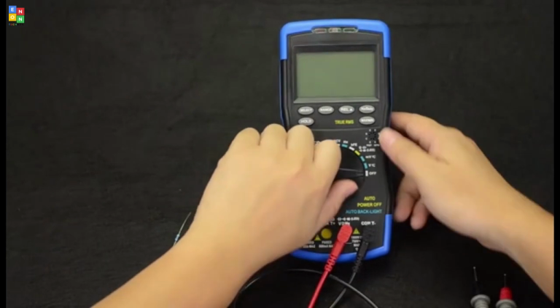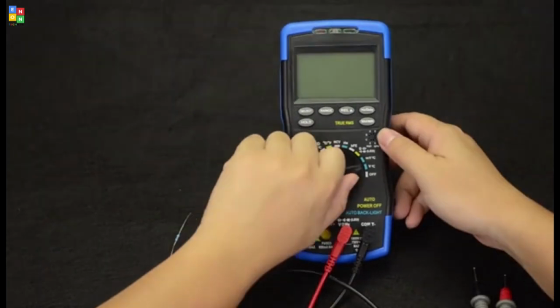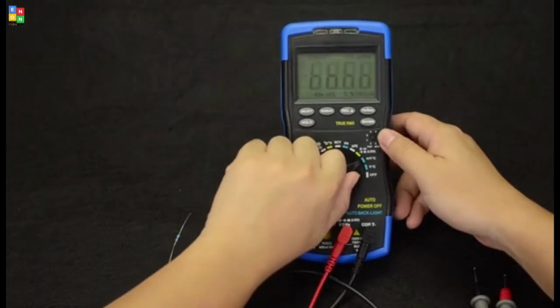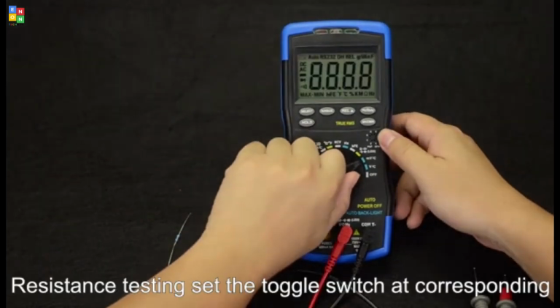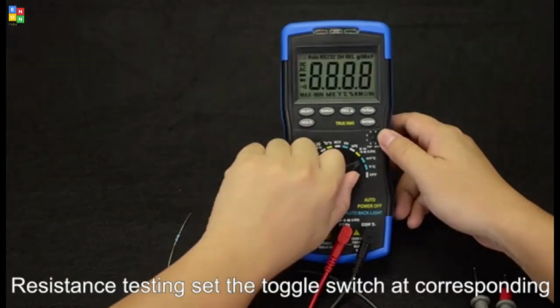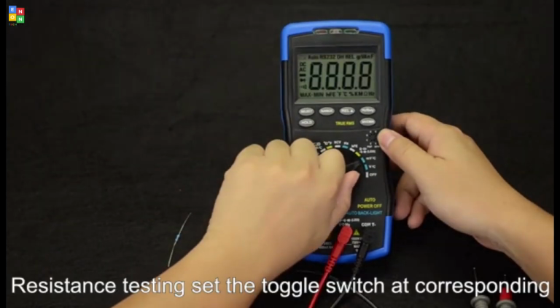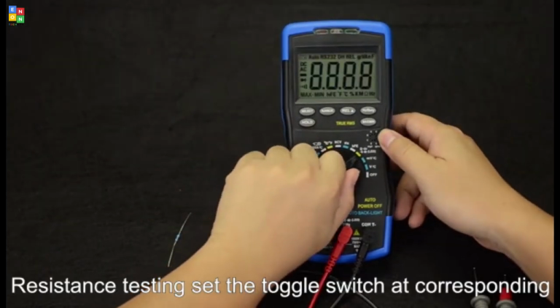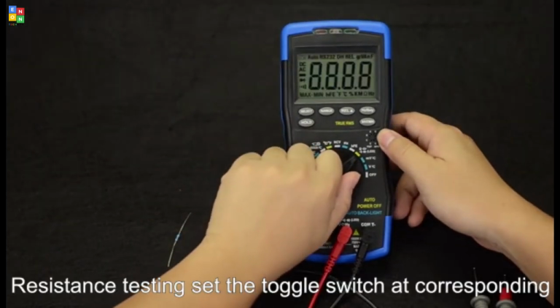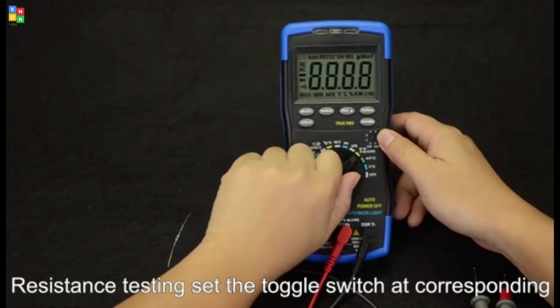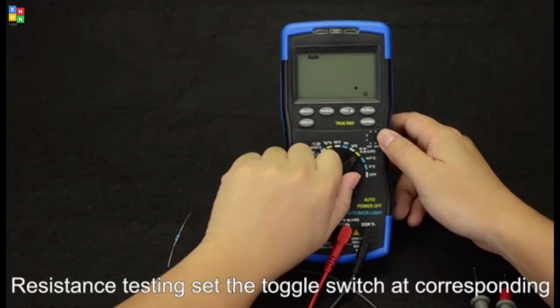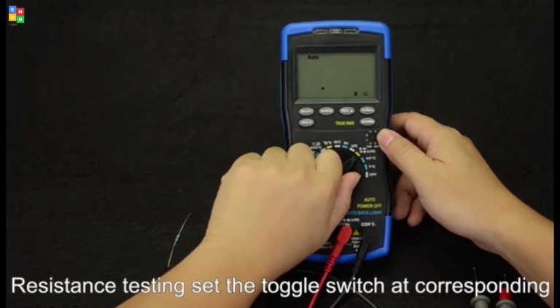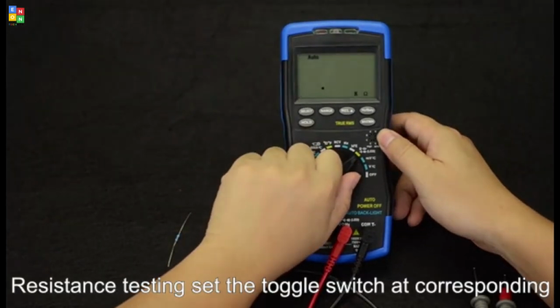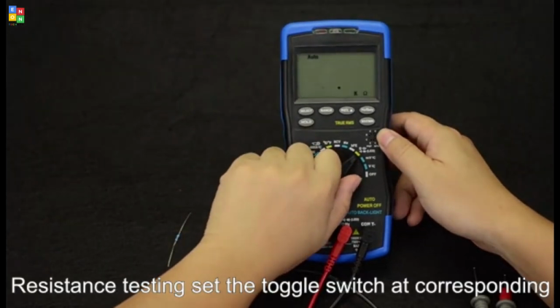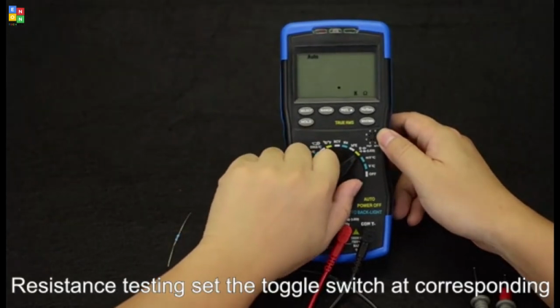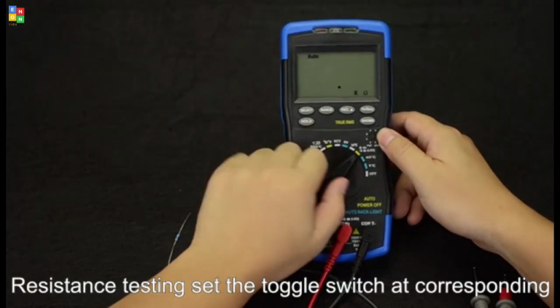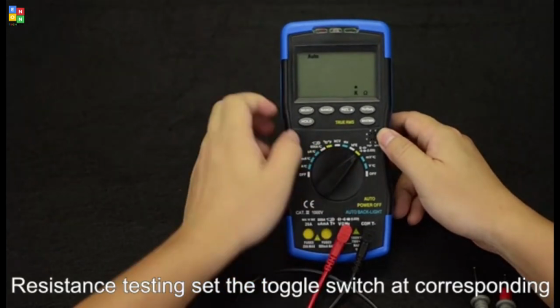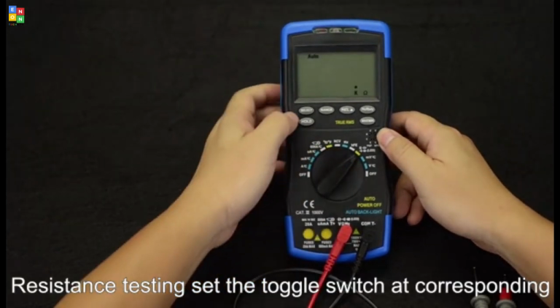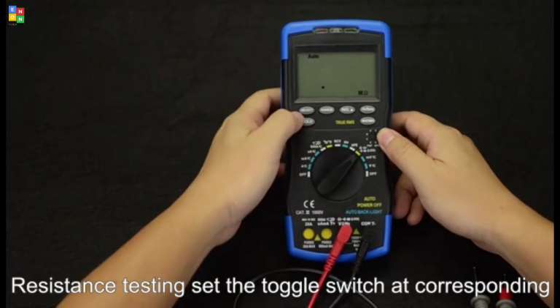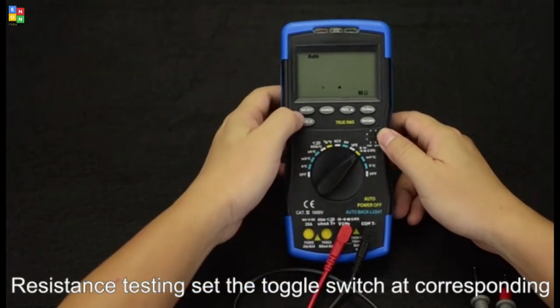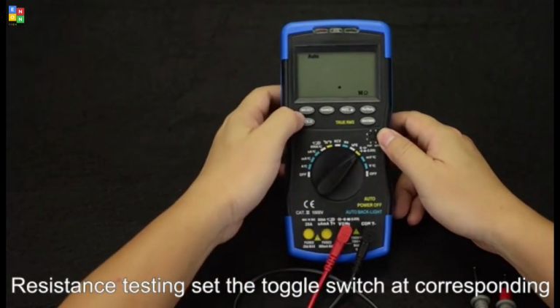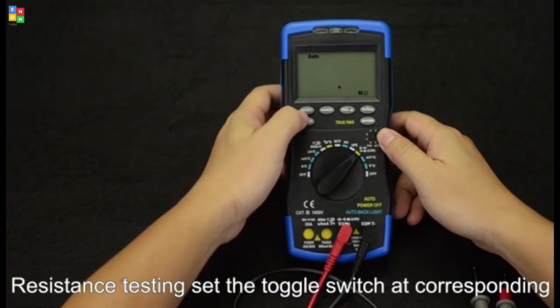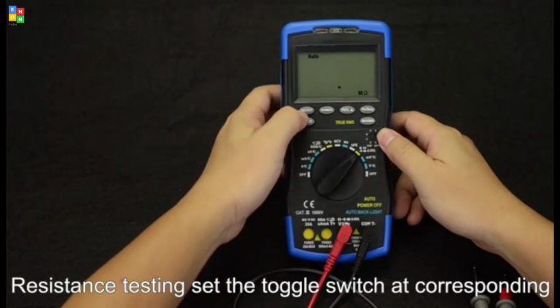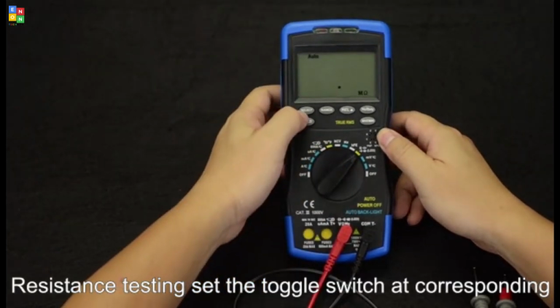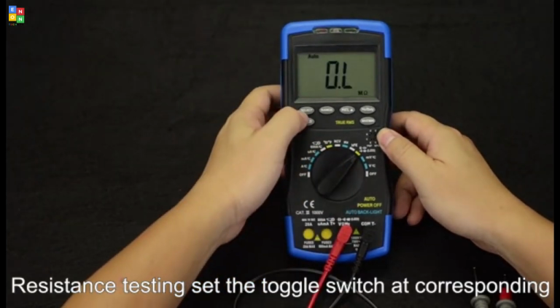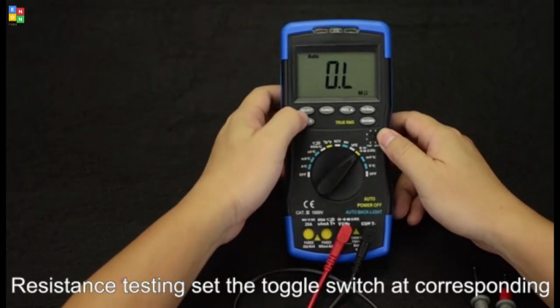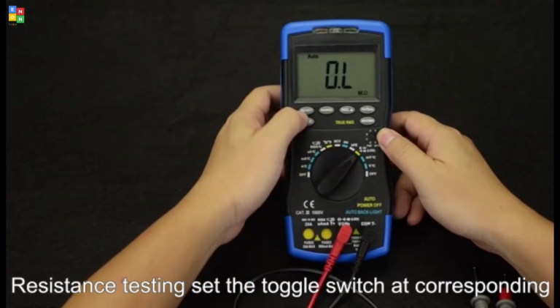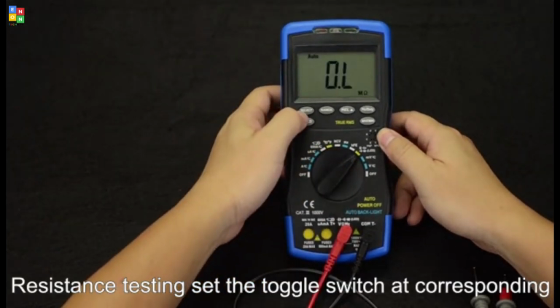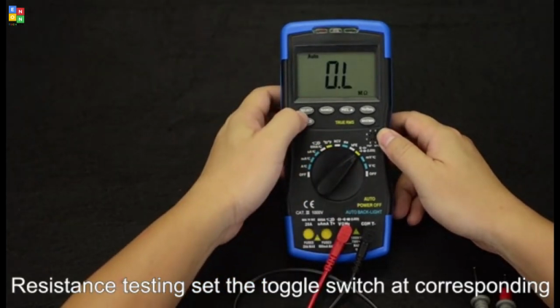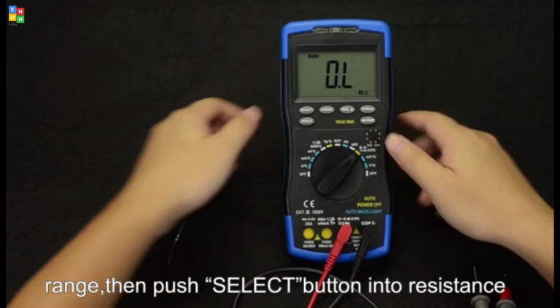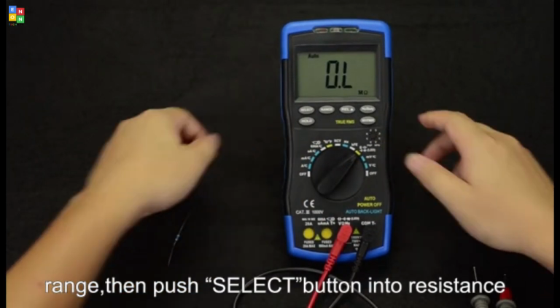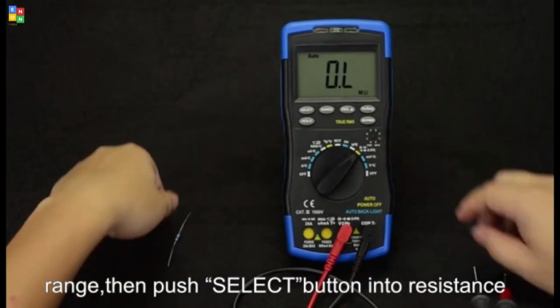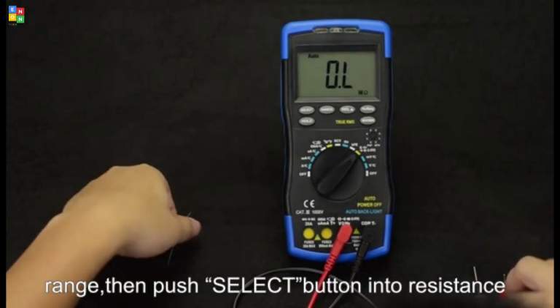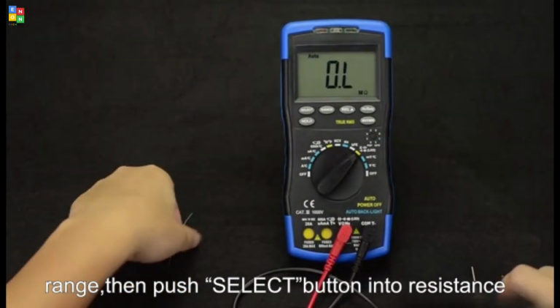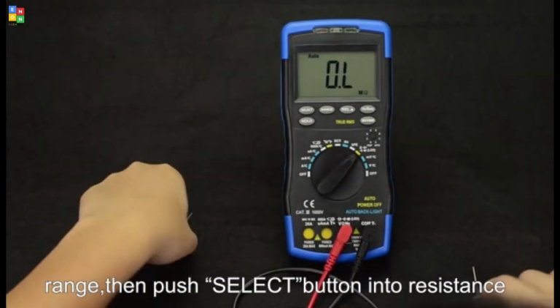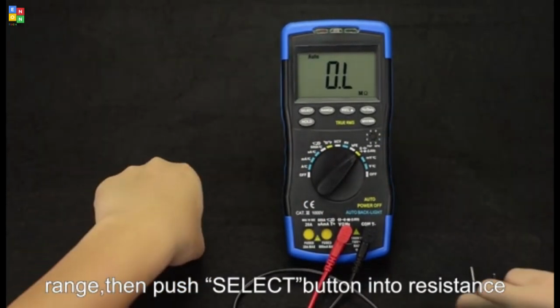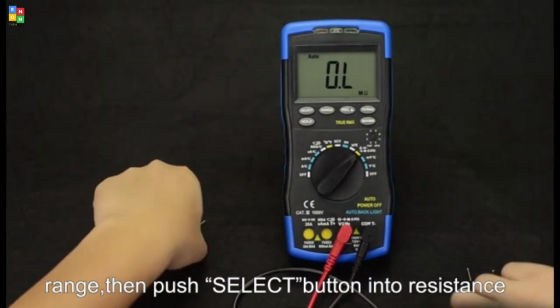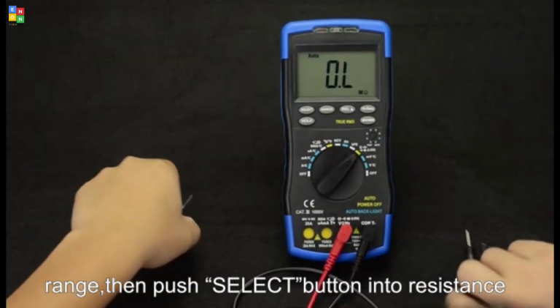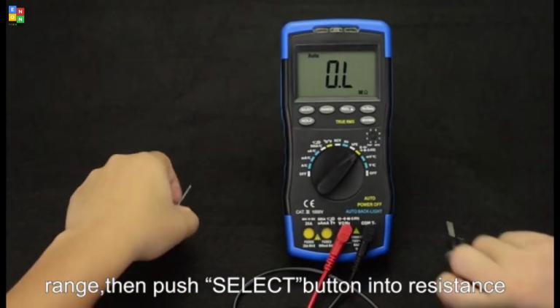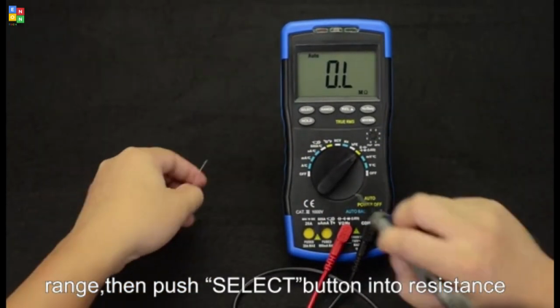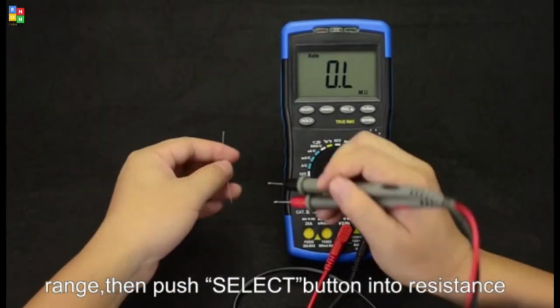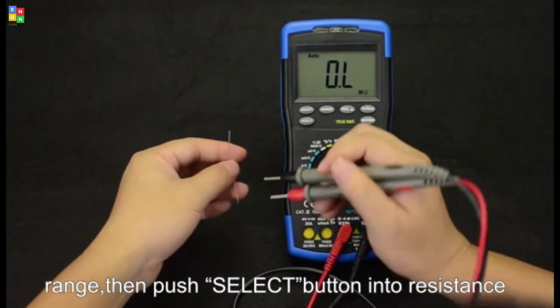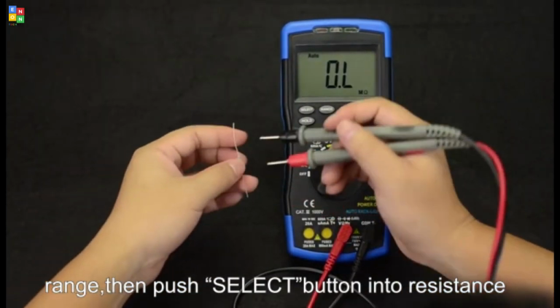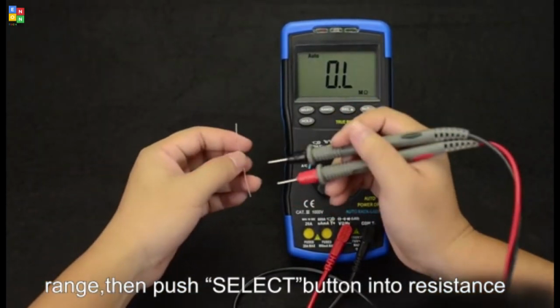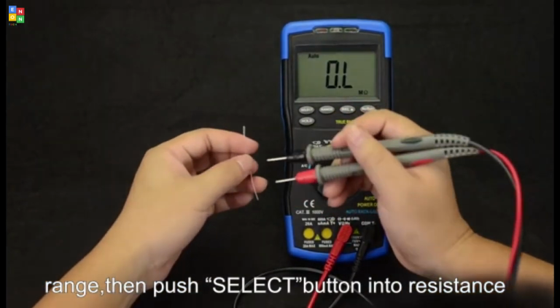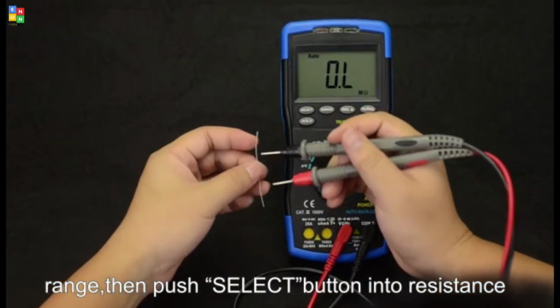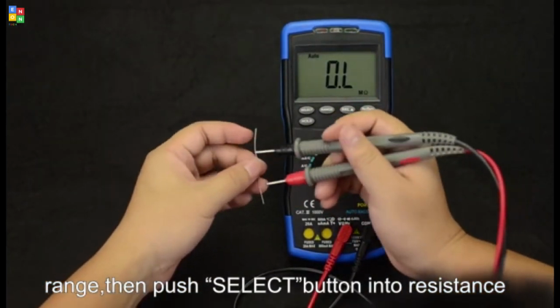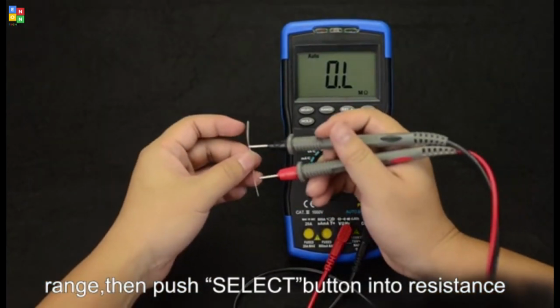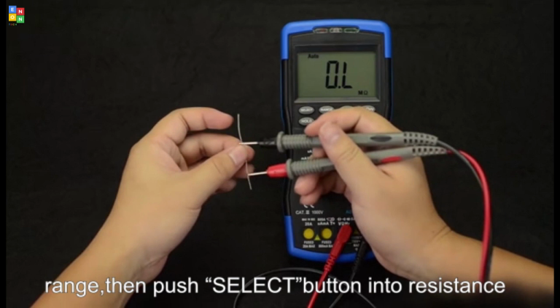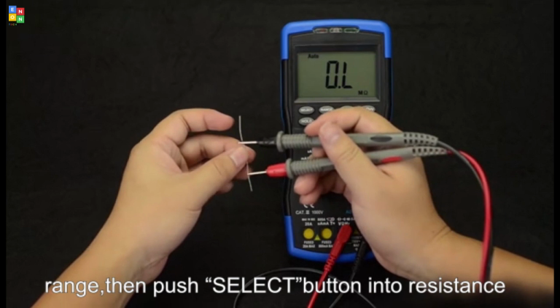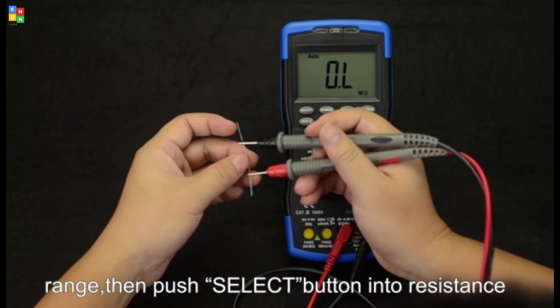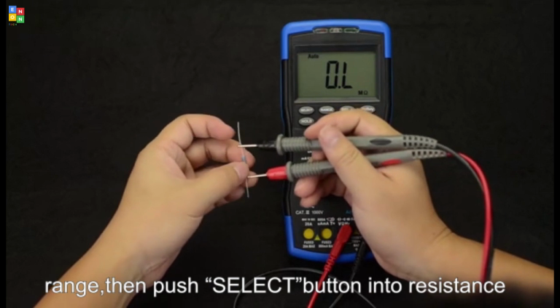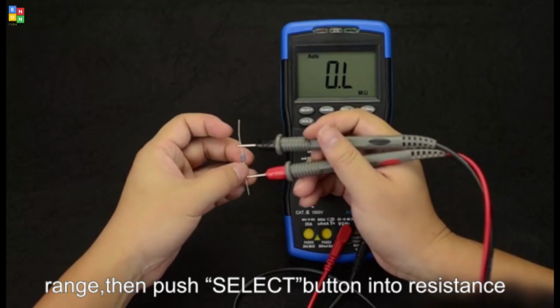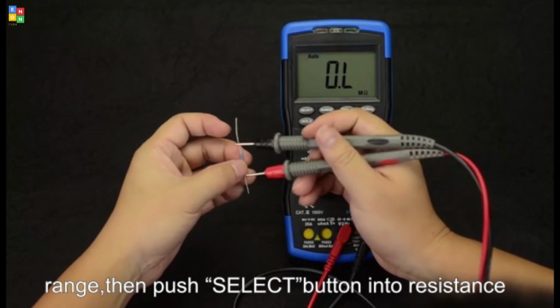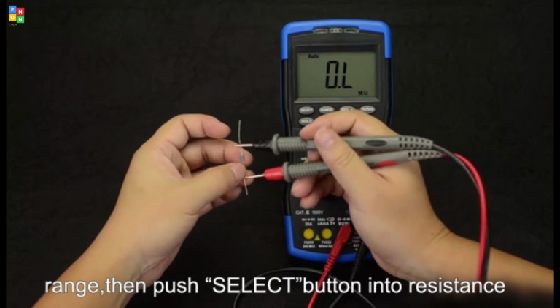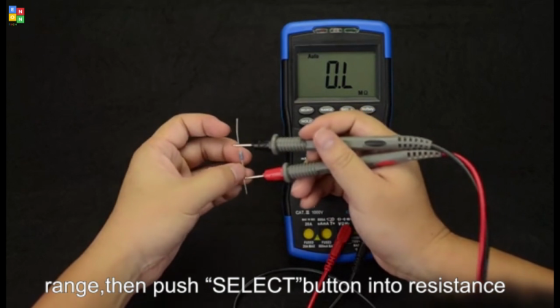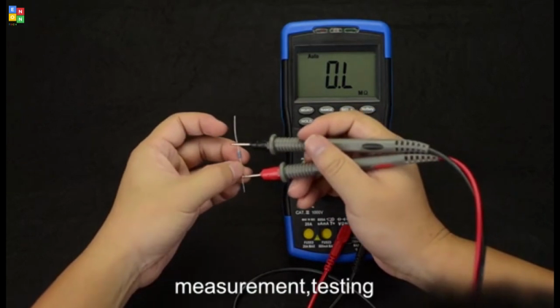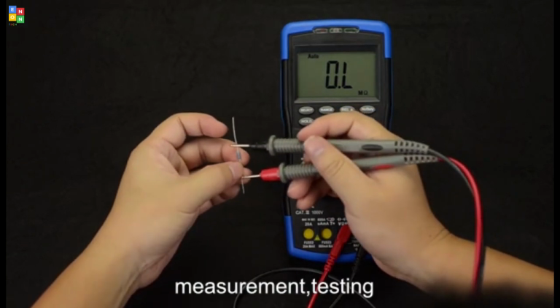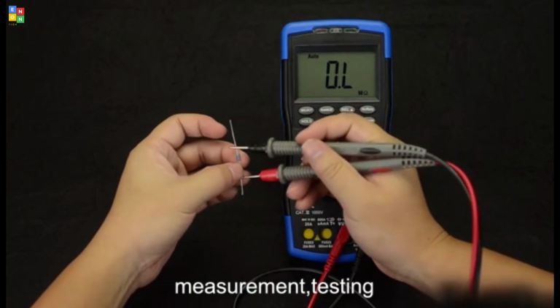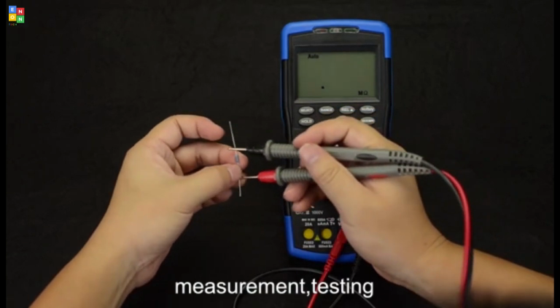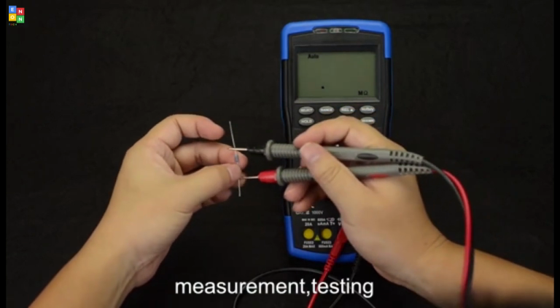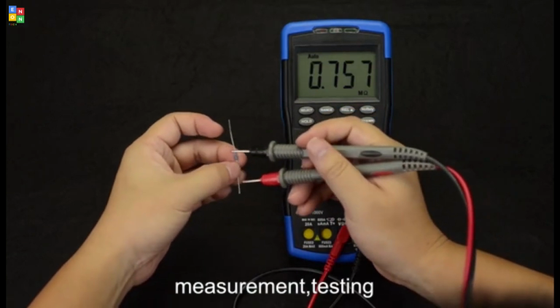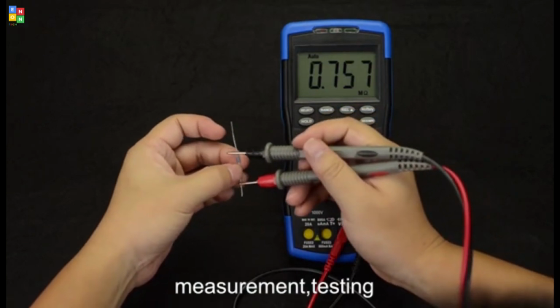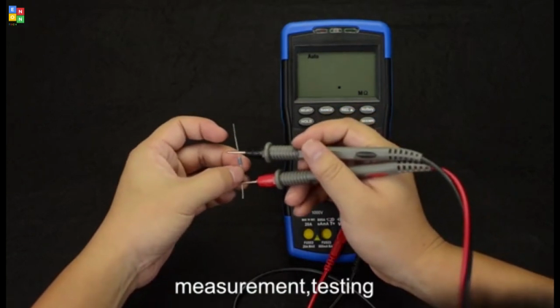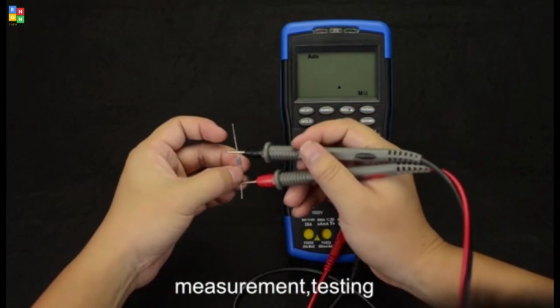Resistance testing. Set the toggle switch at the corresponding range, then press that button for resistance measurement. Testing.